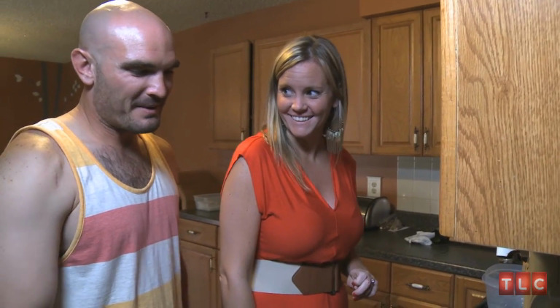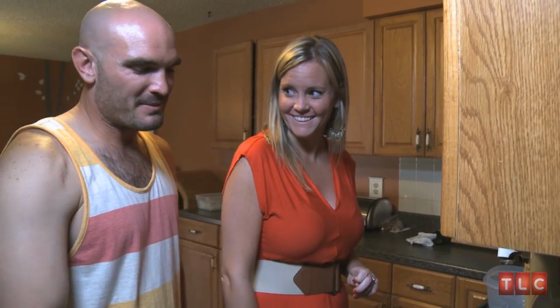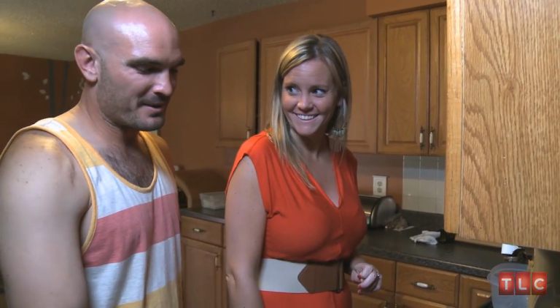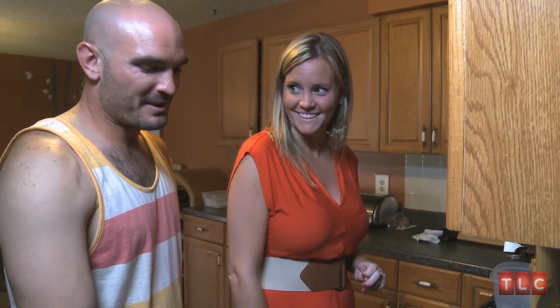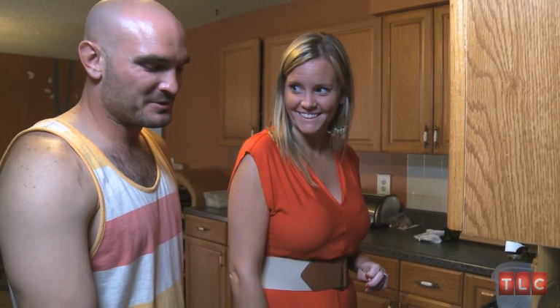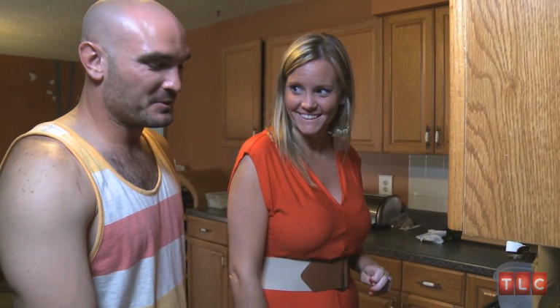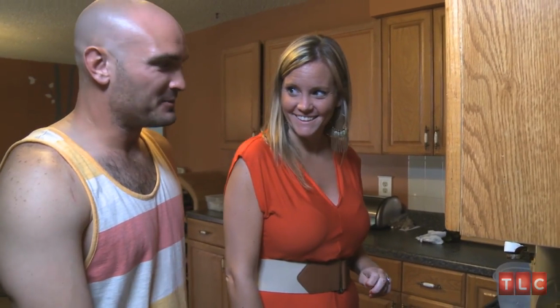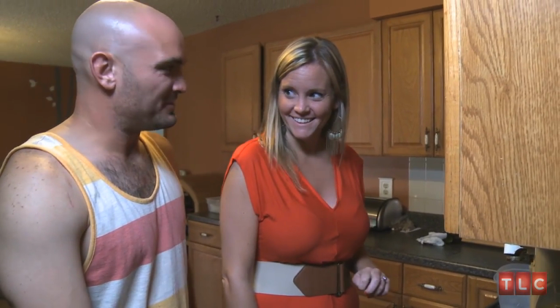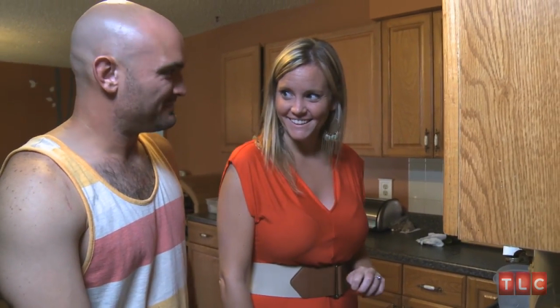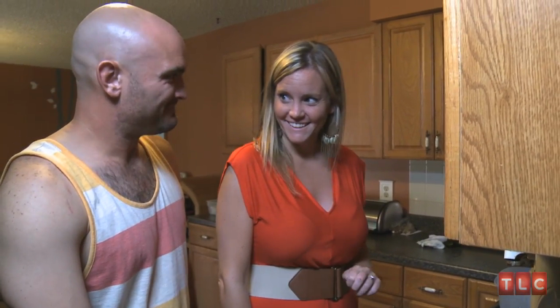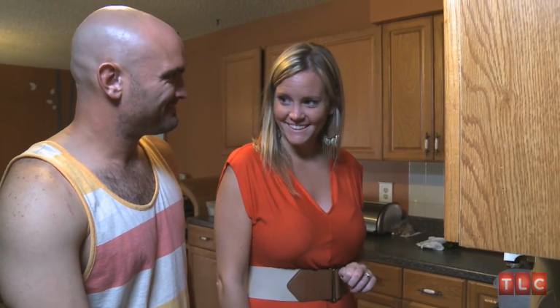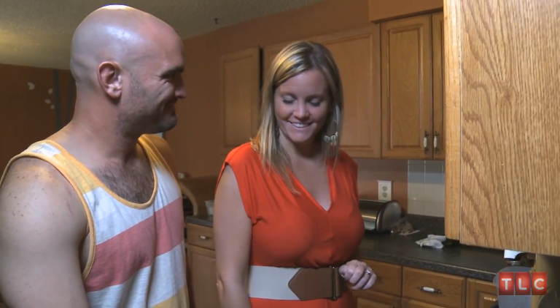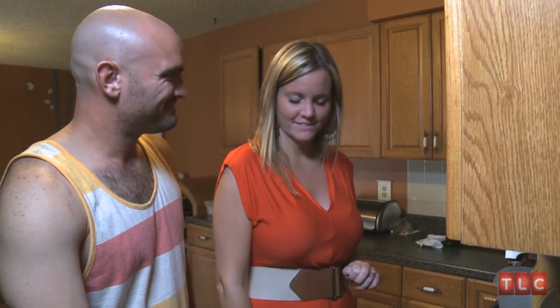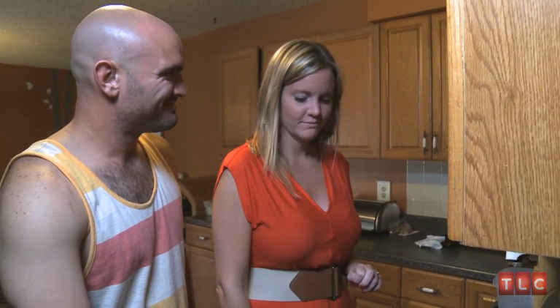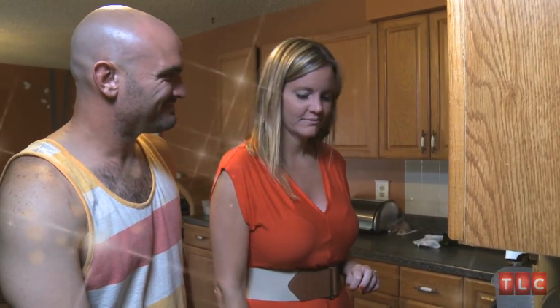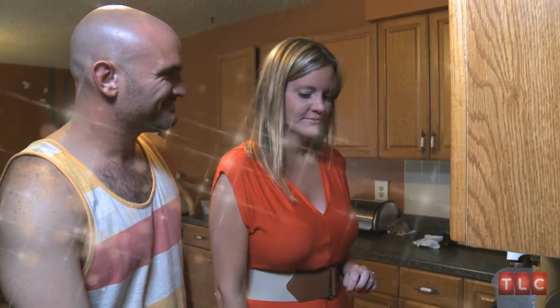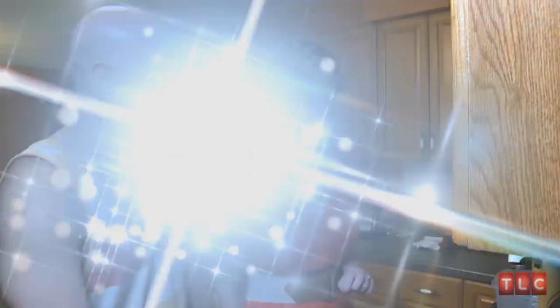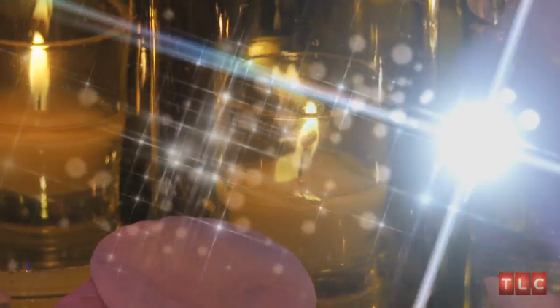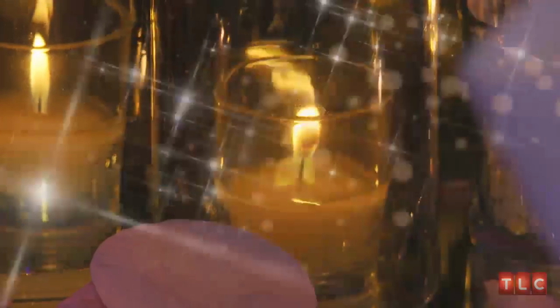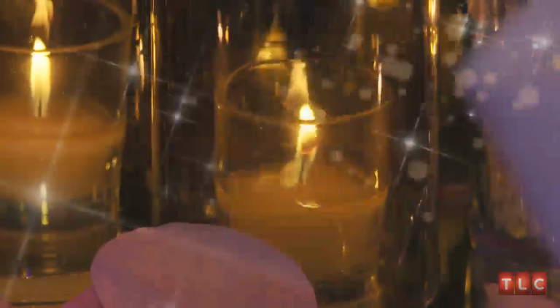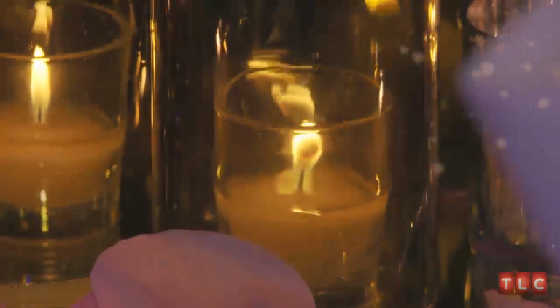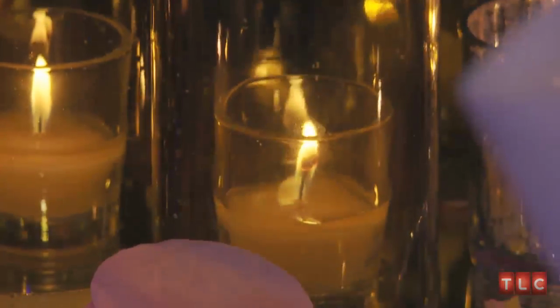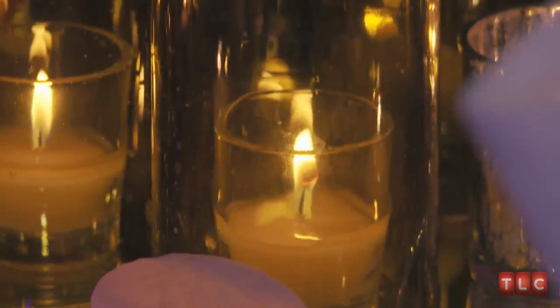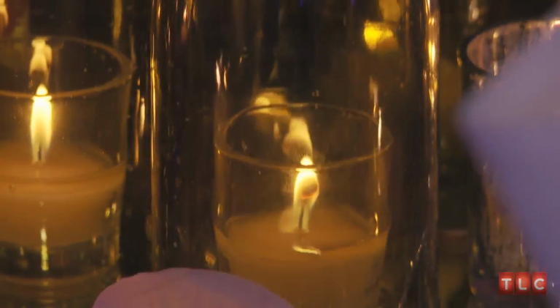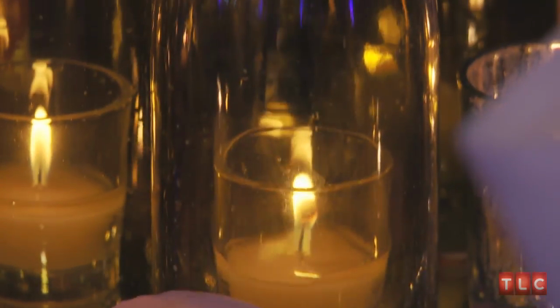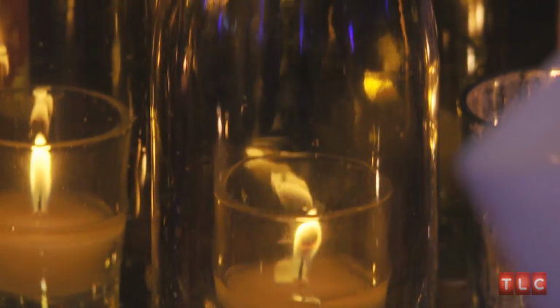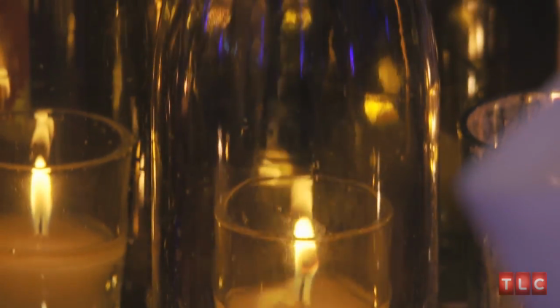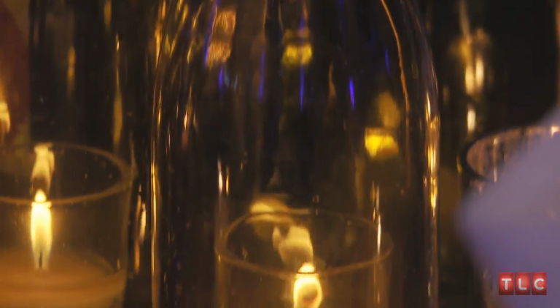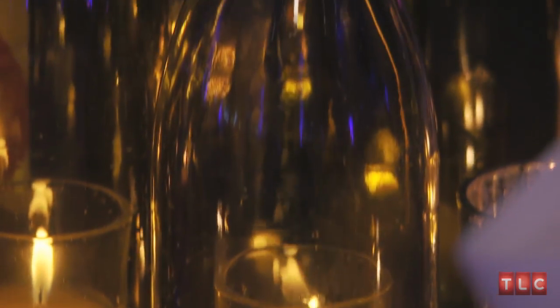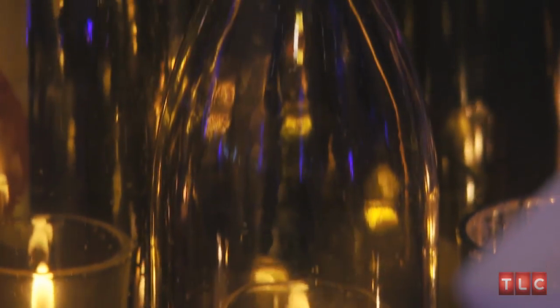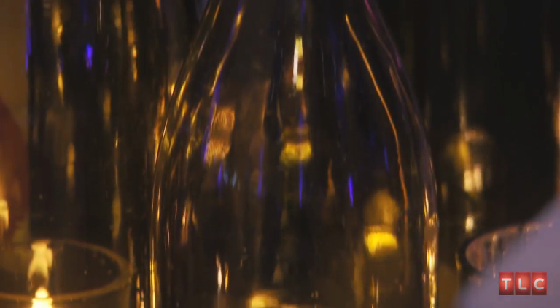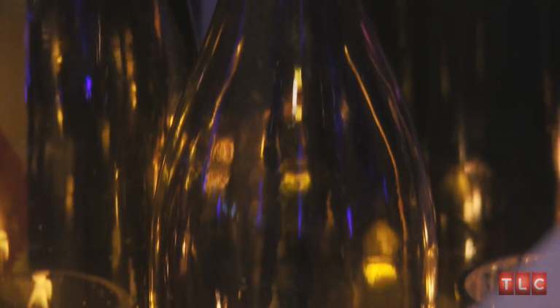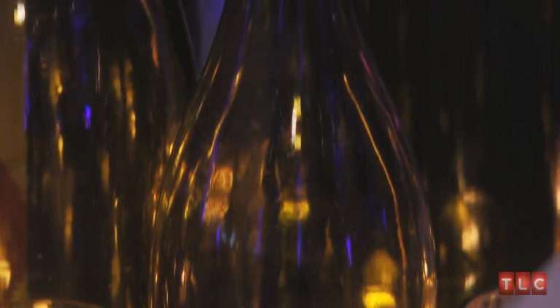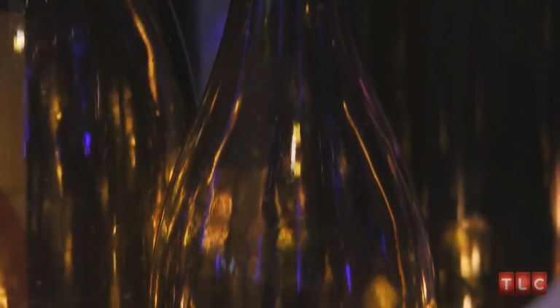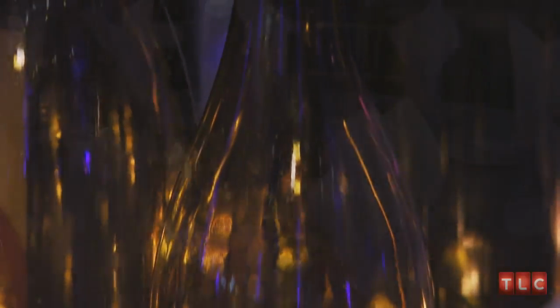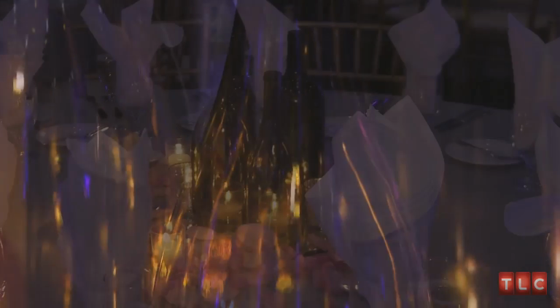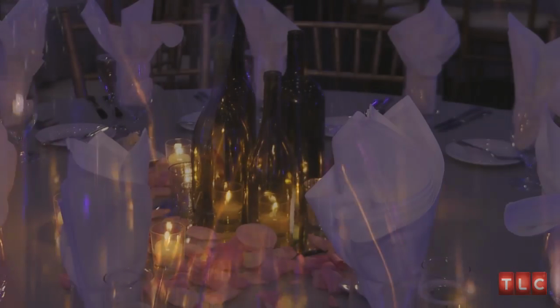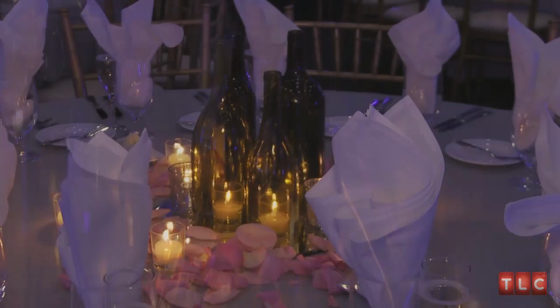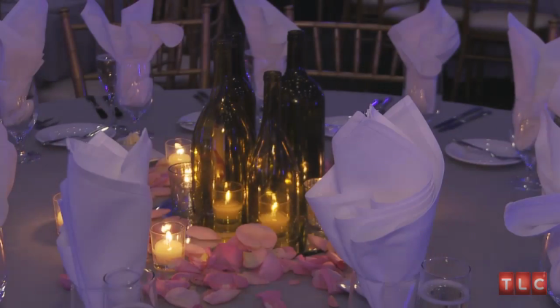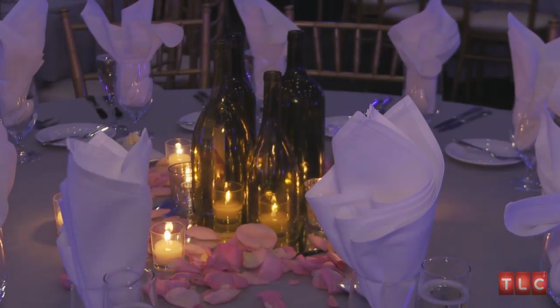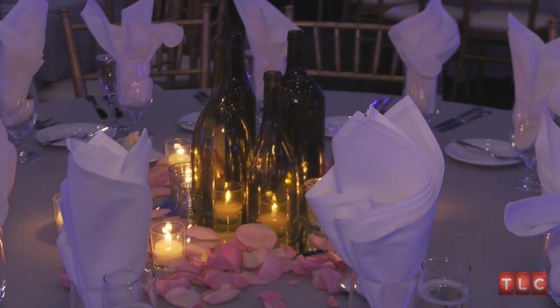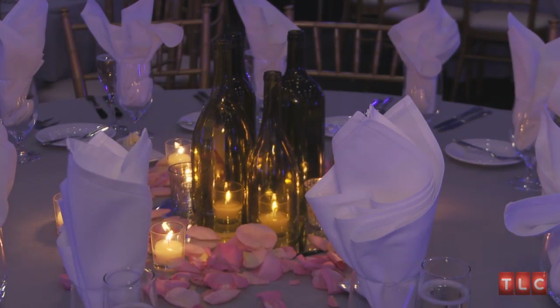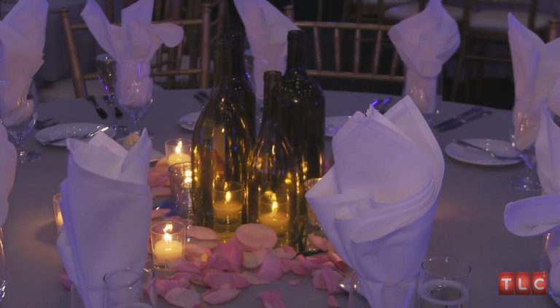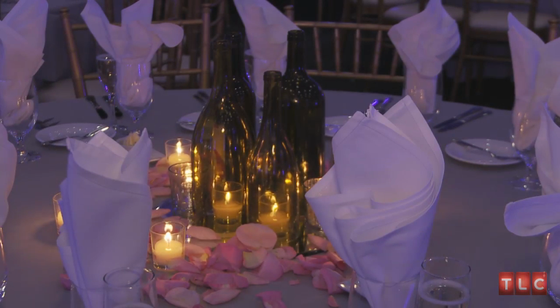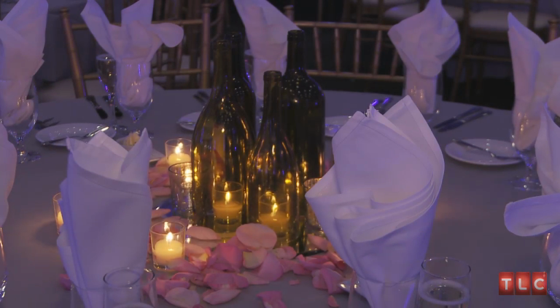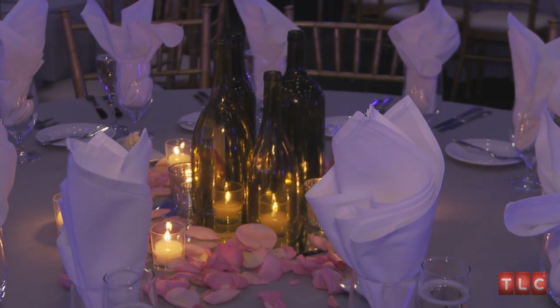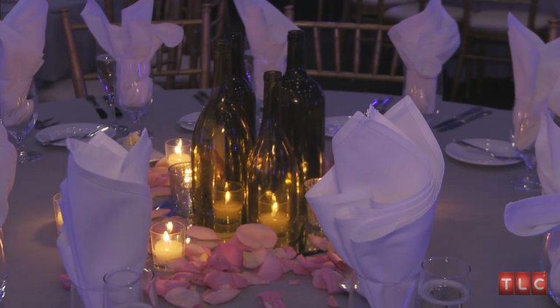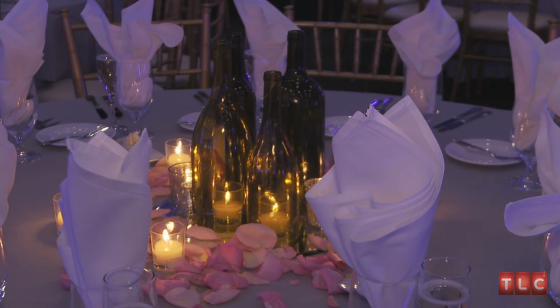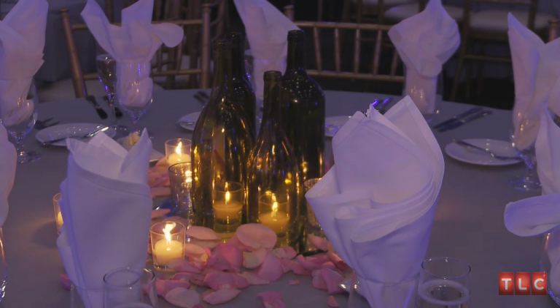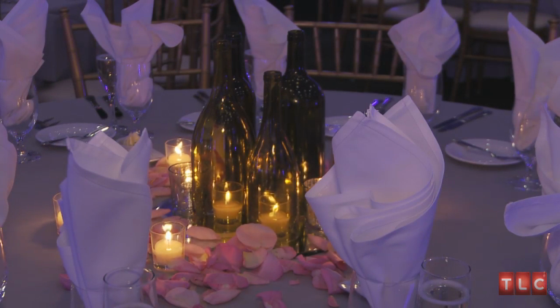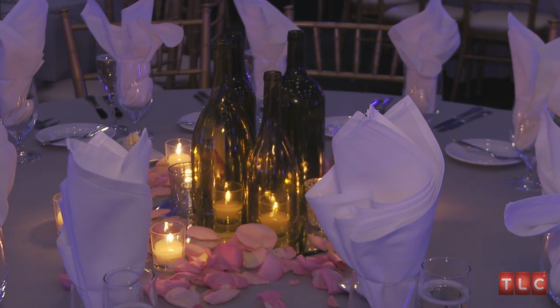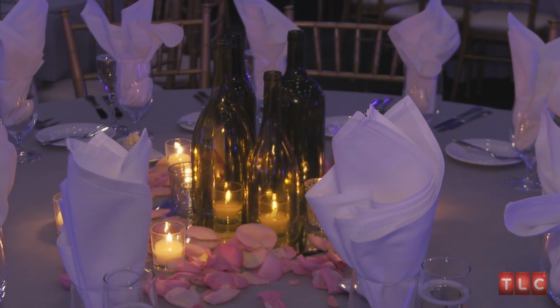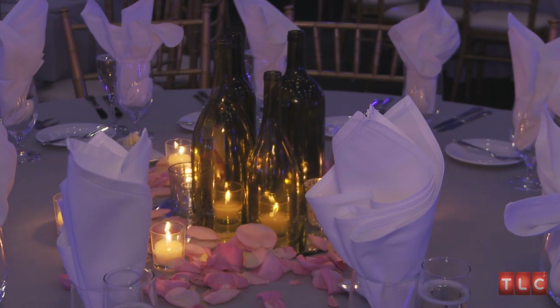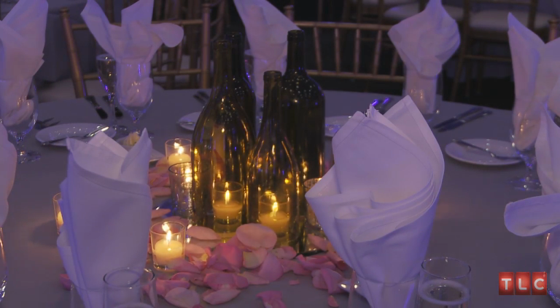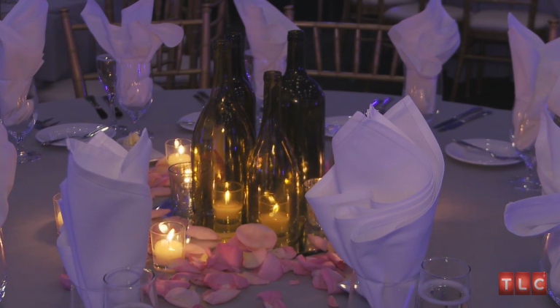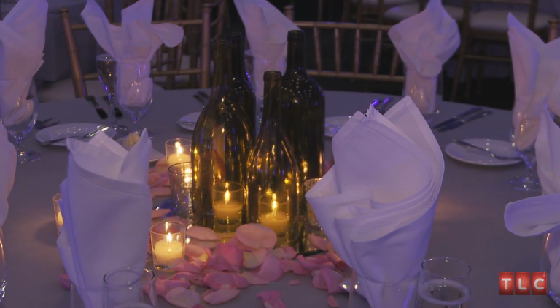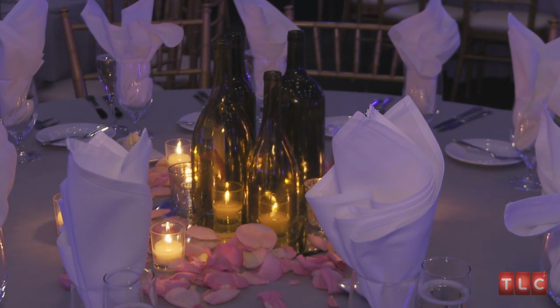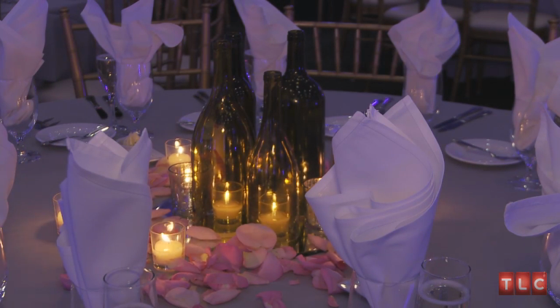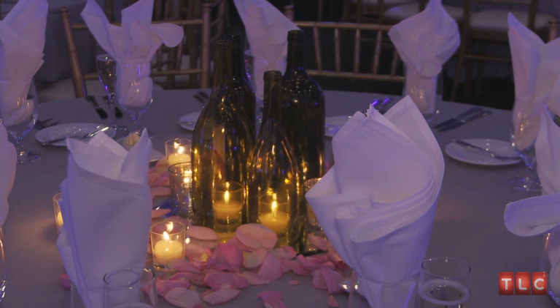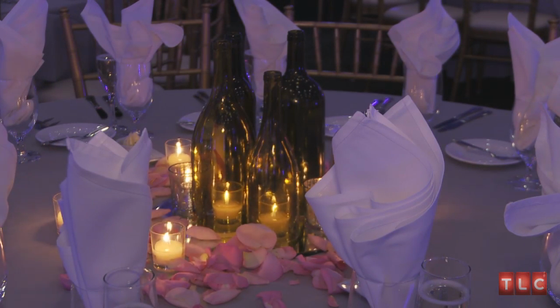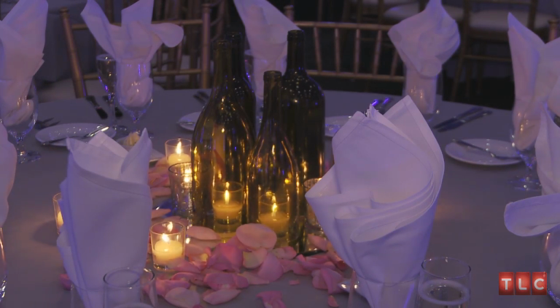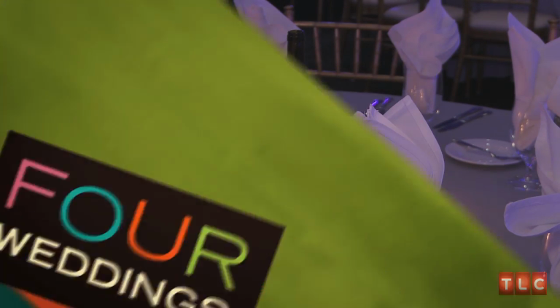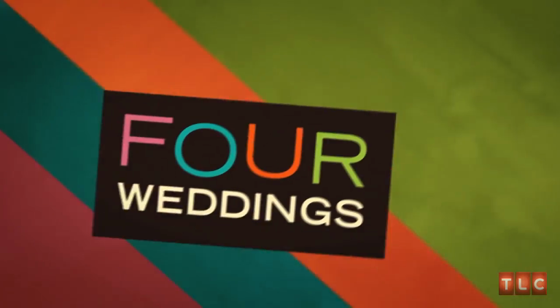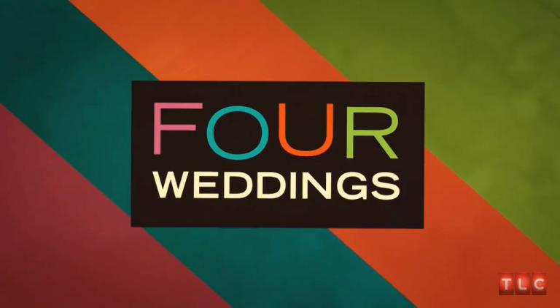How many more do I have to make? Probably about 200. We'll be doing 200 — it's on our list.